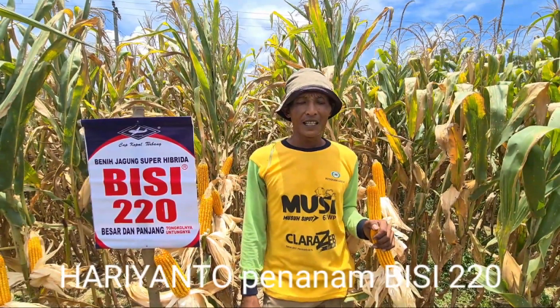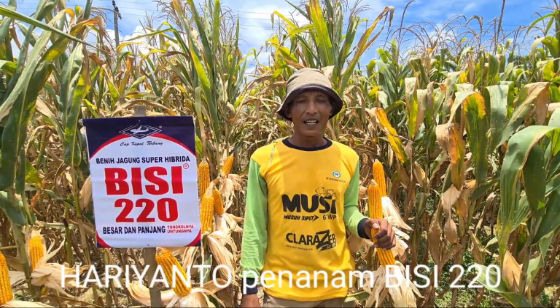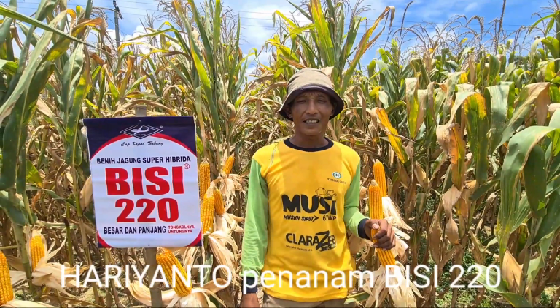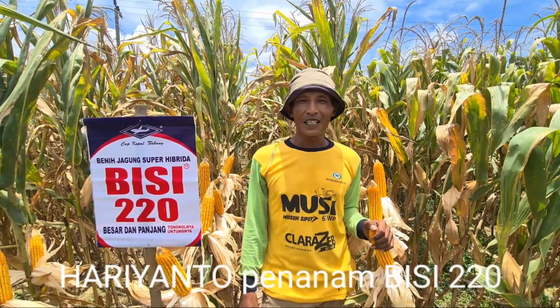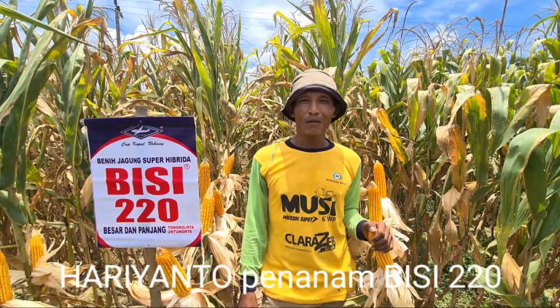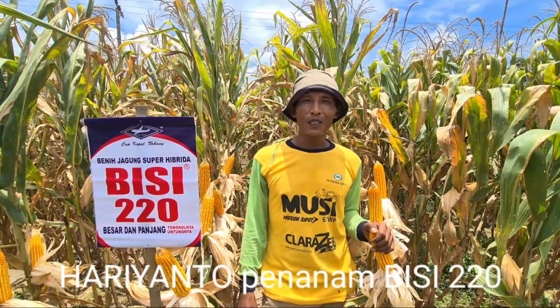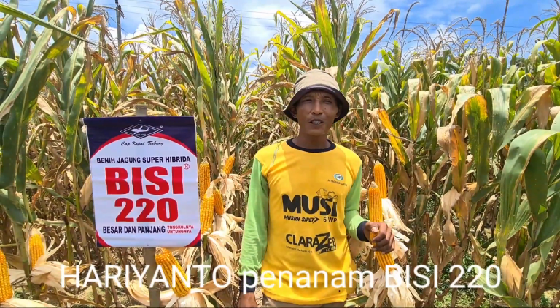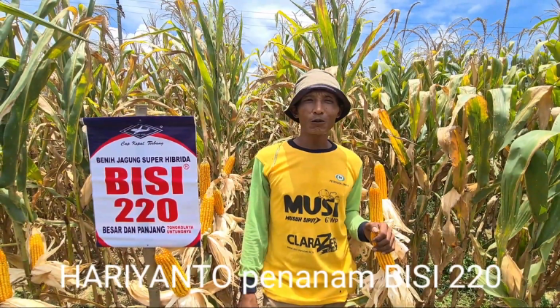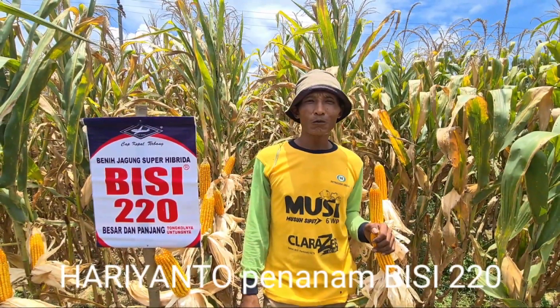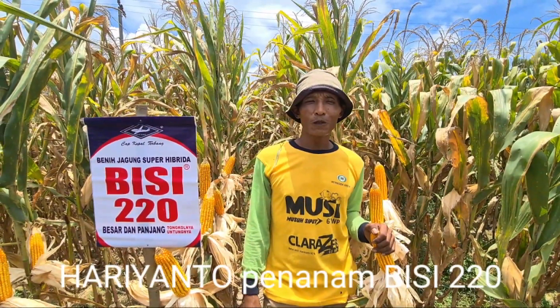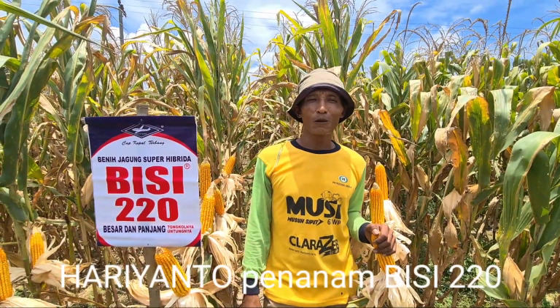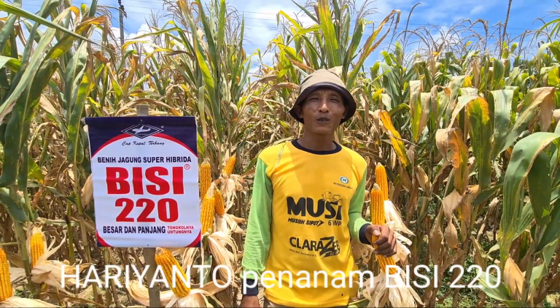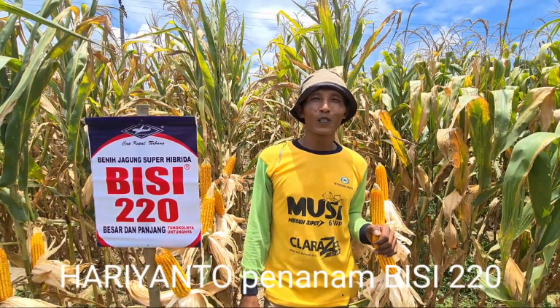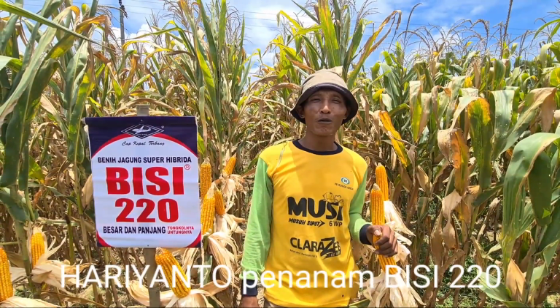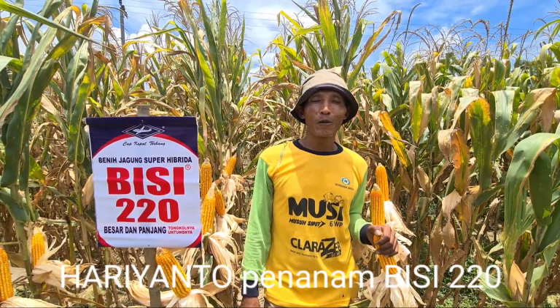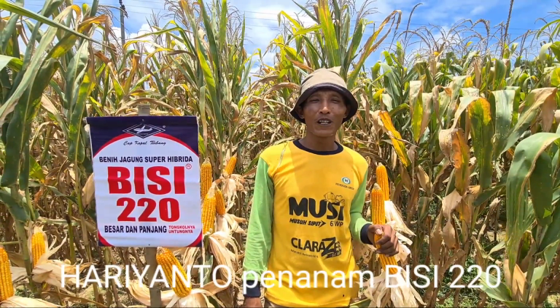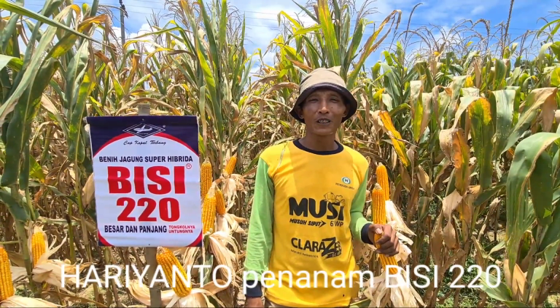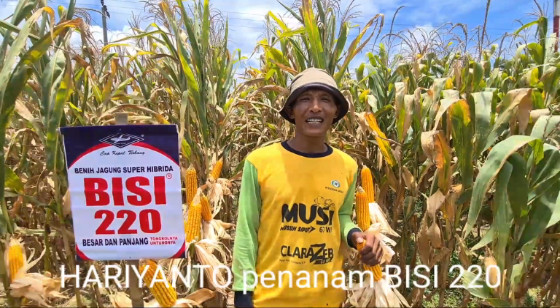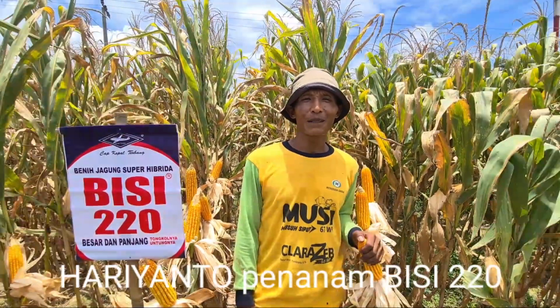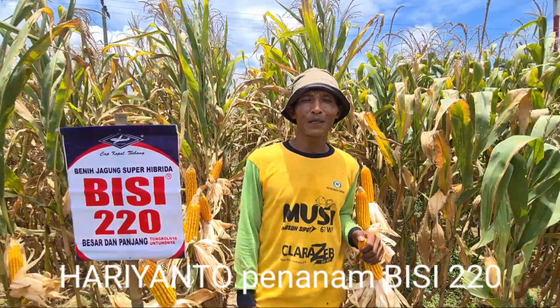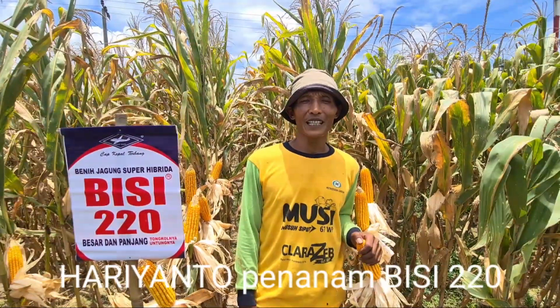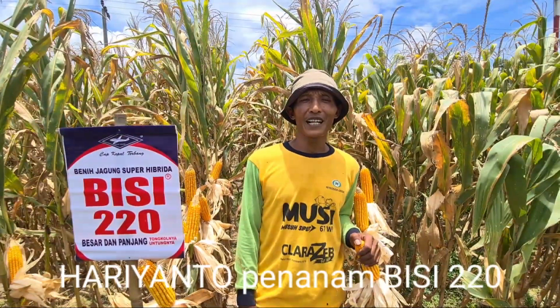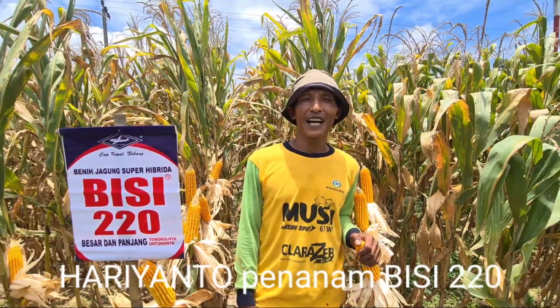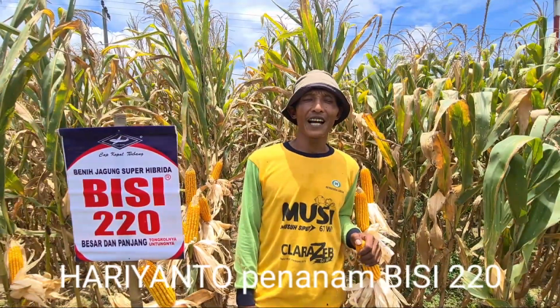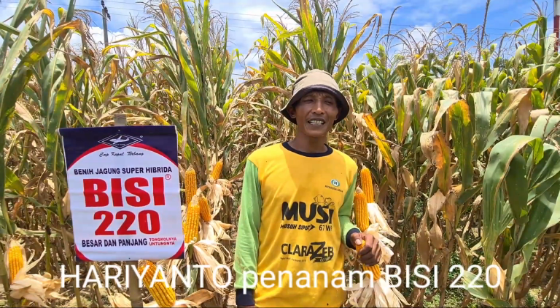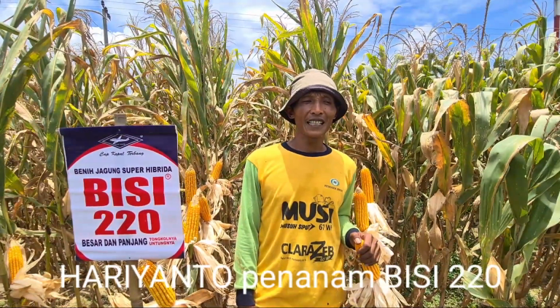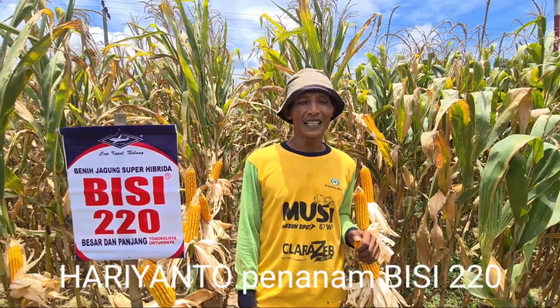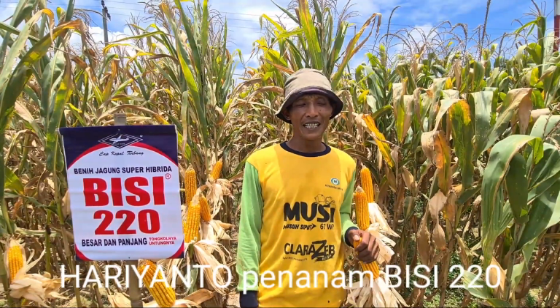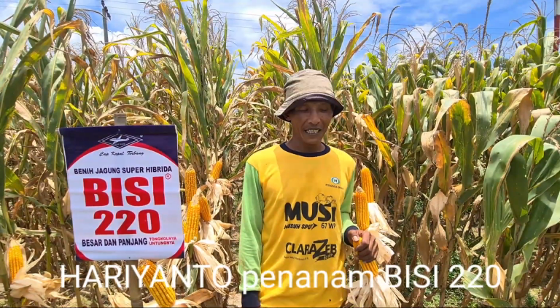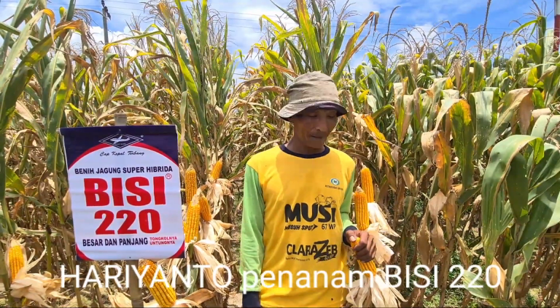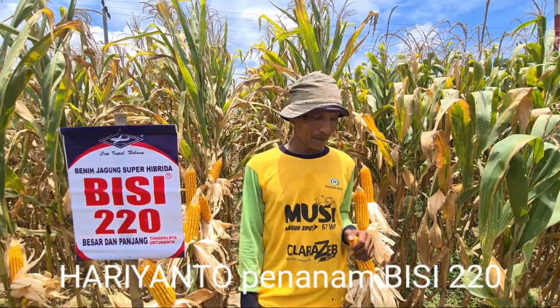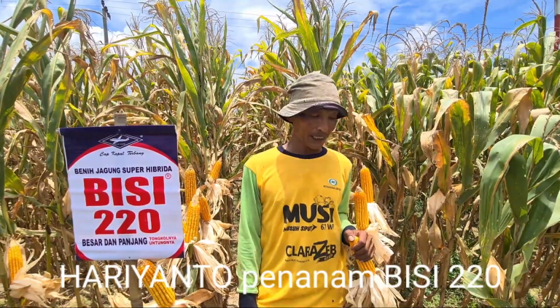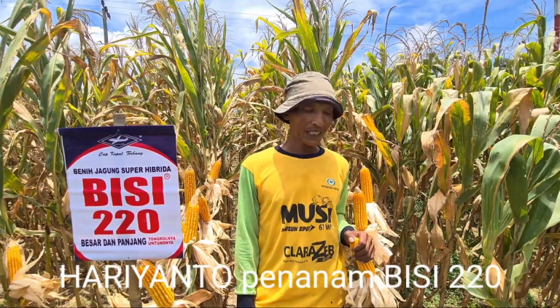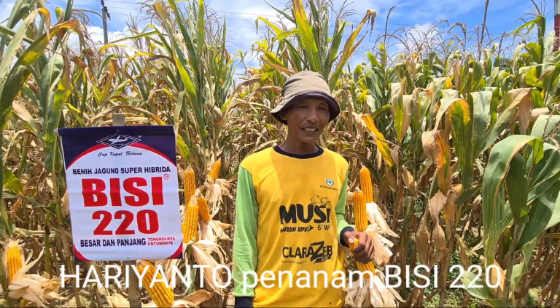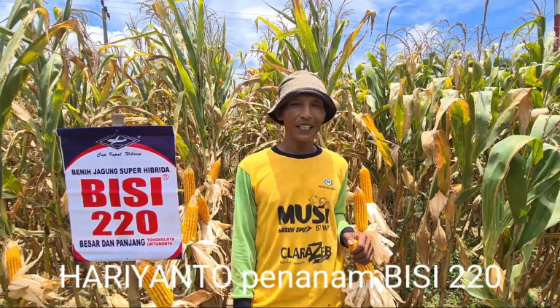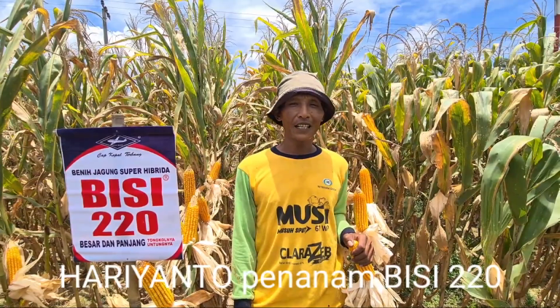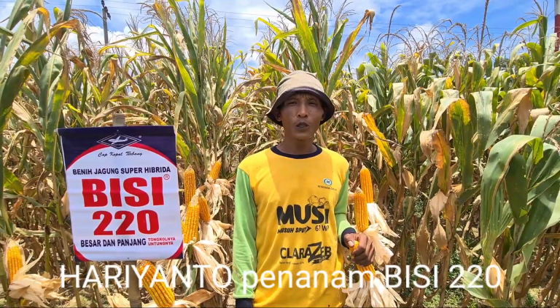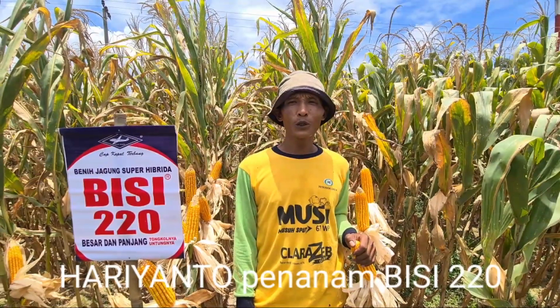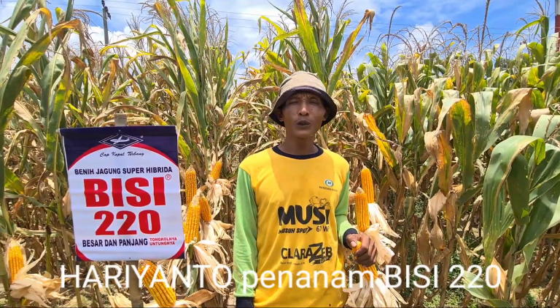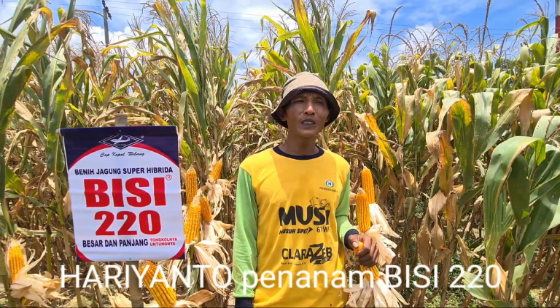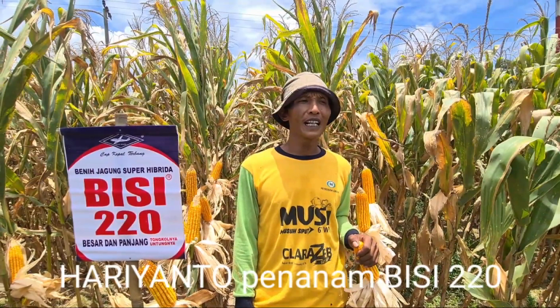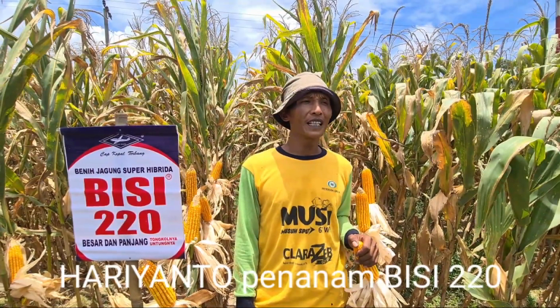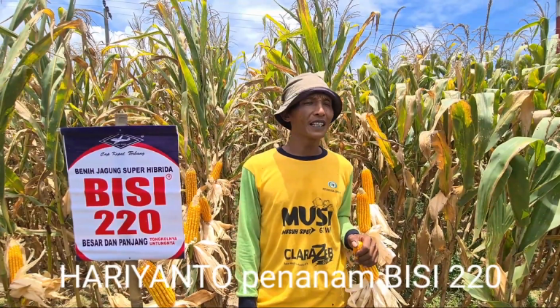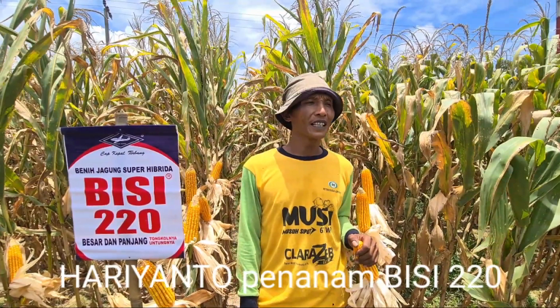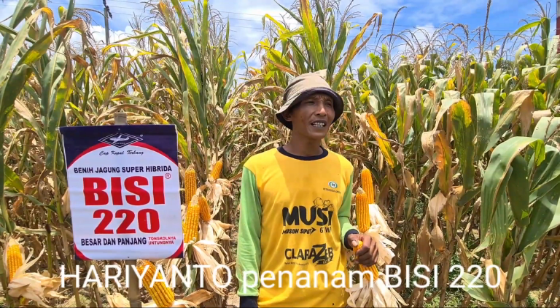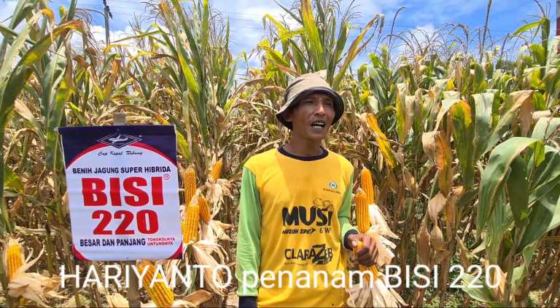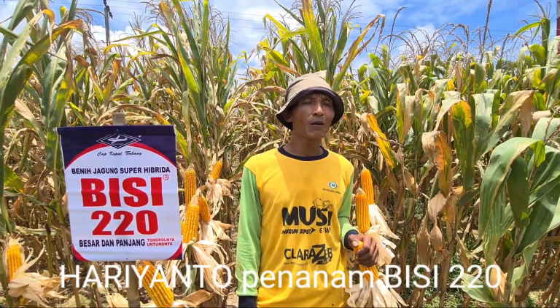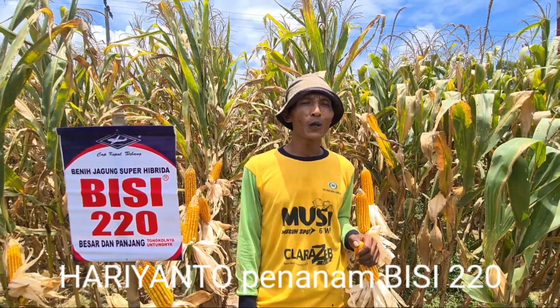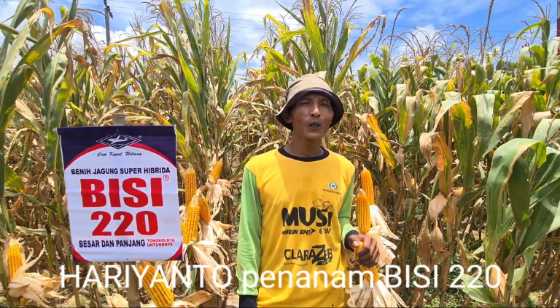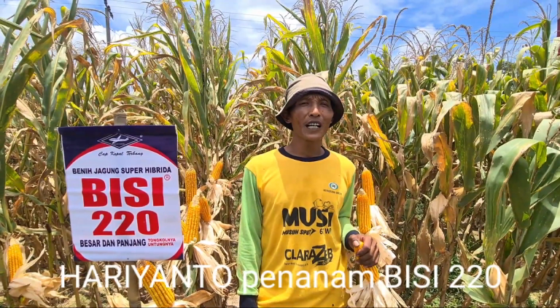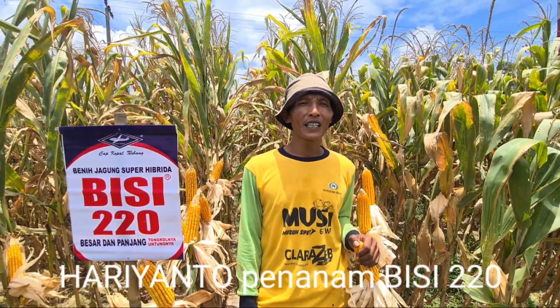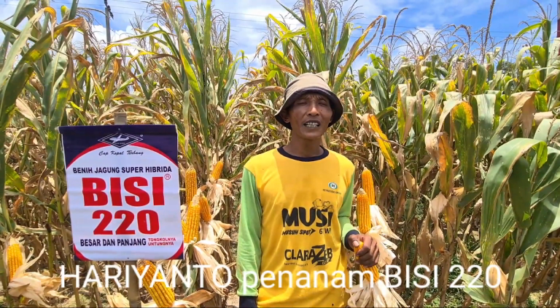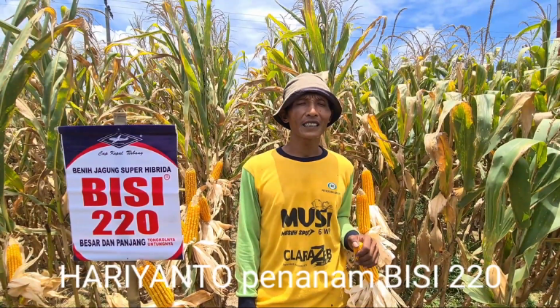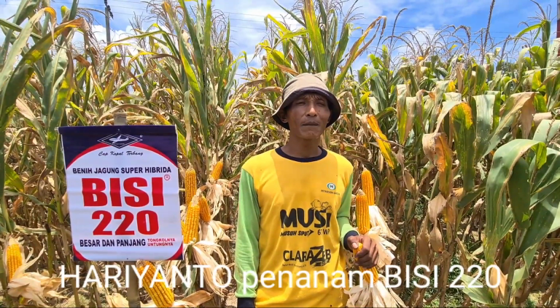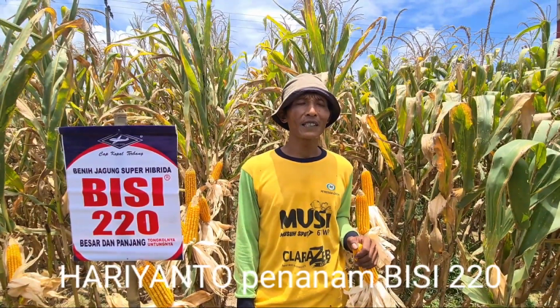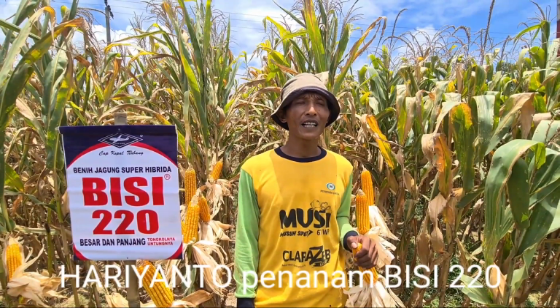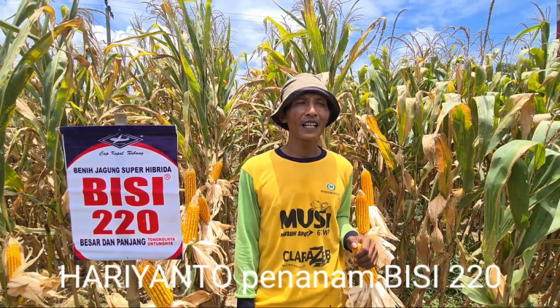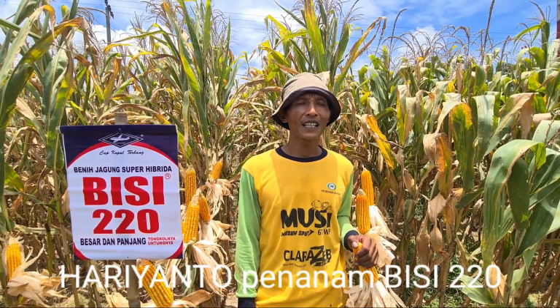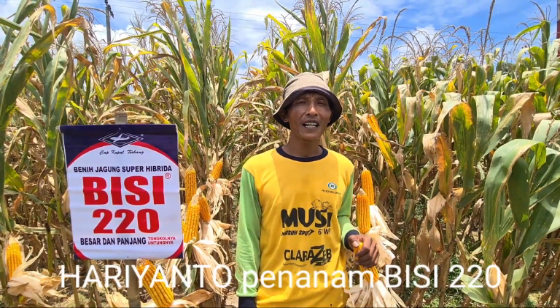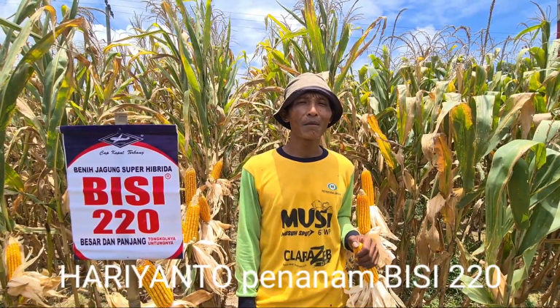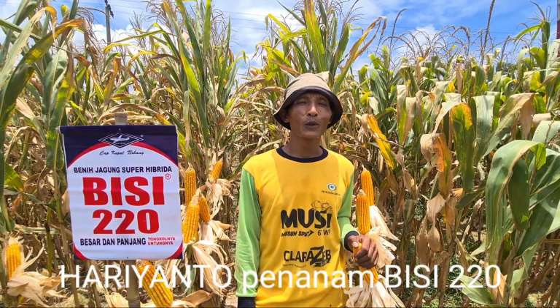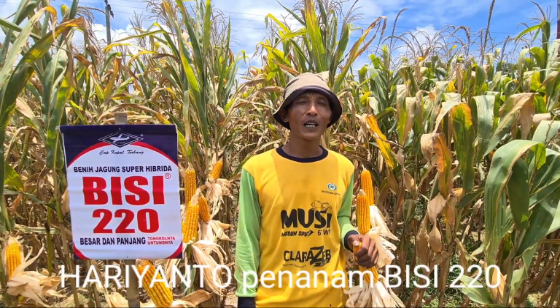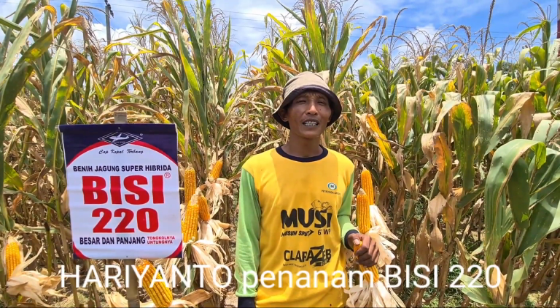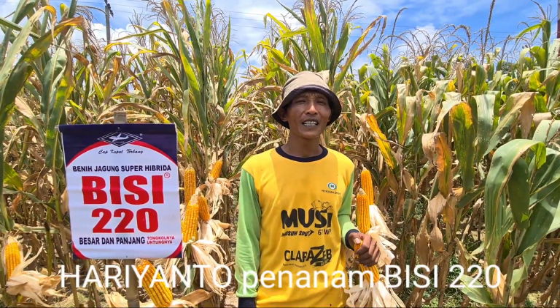Assalamu'alaikum warahmatullahi wabarakatuh. Nama saya Hari, petani jagung dari desa Wonosari, Kecamatan Natar, Lampung Selatan.